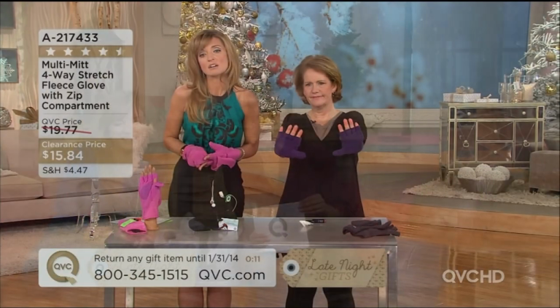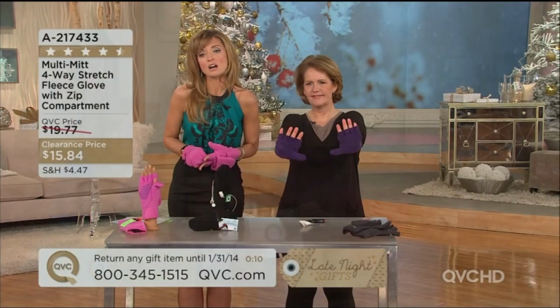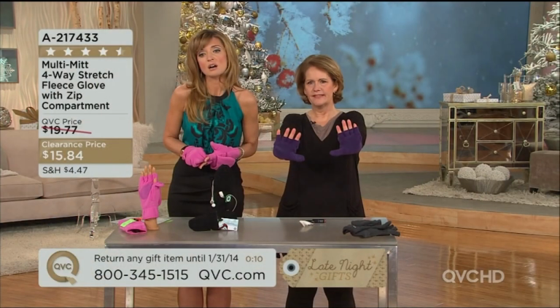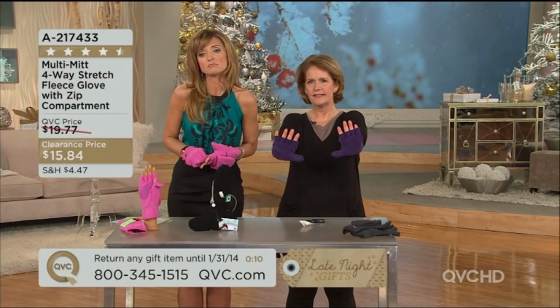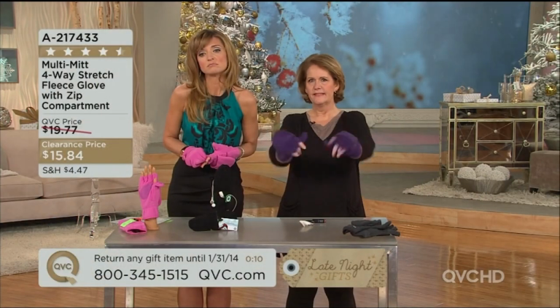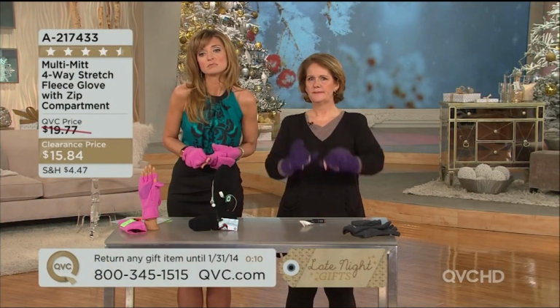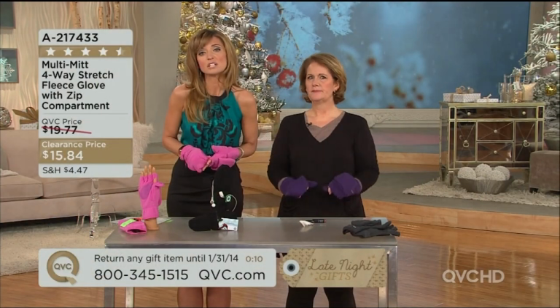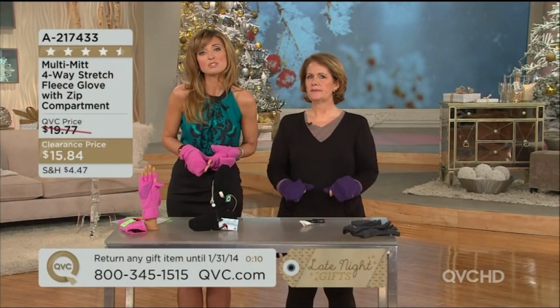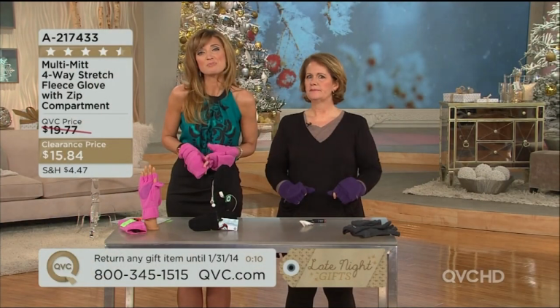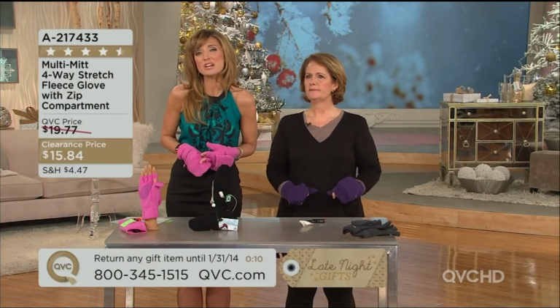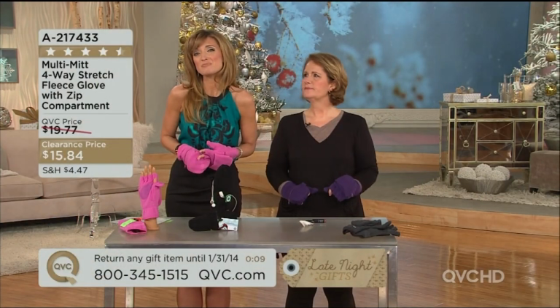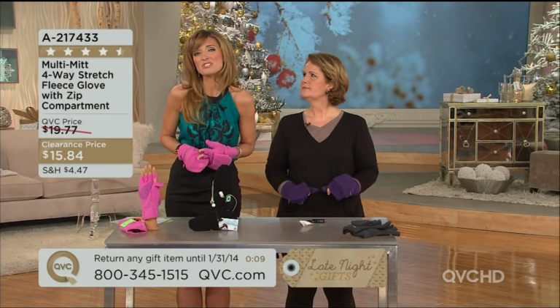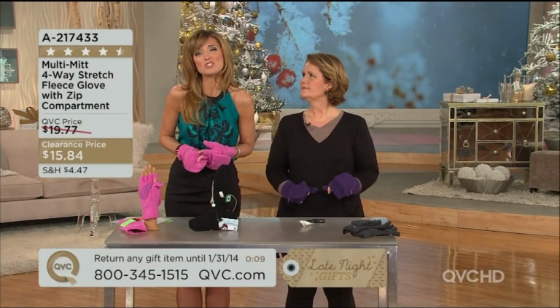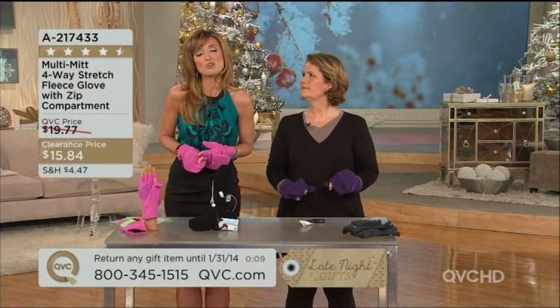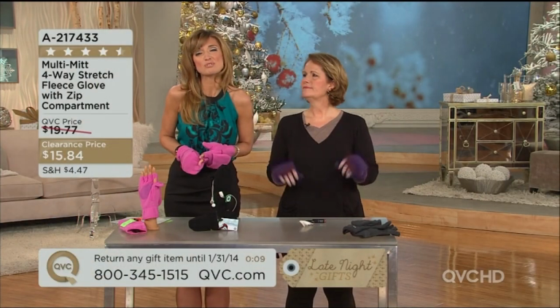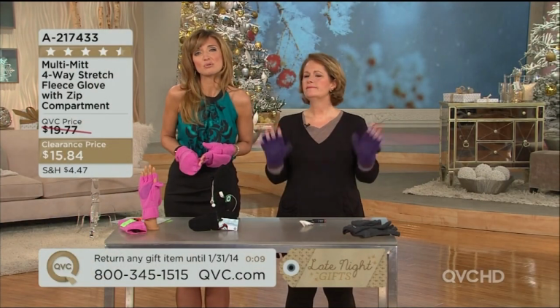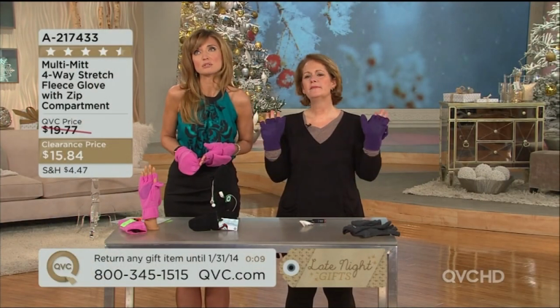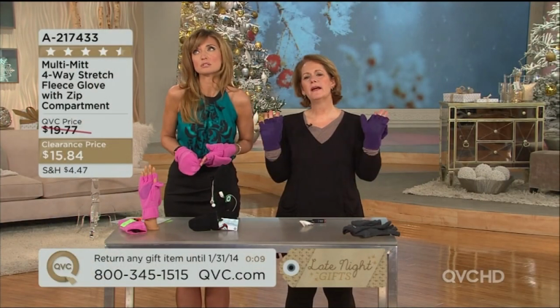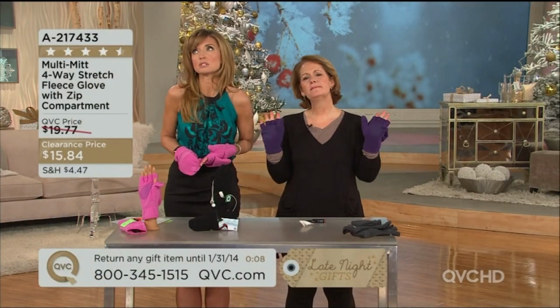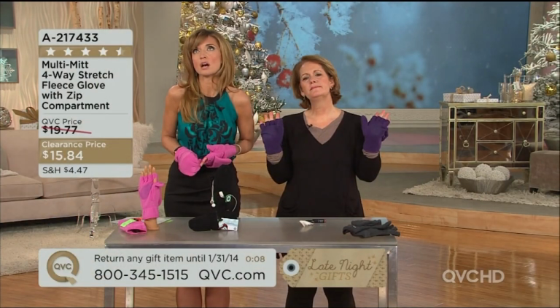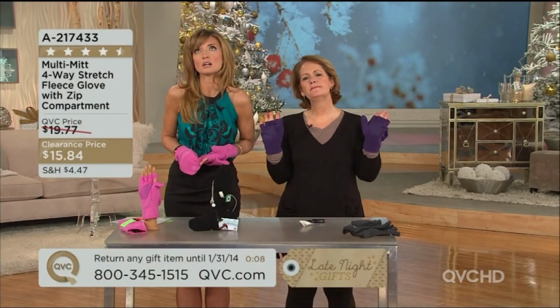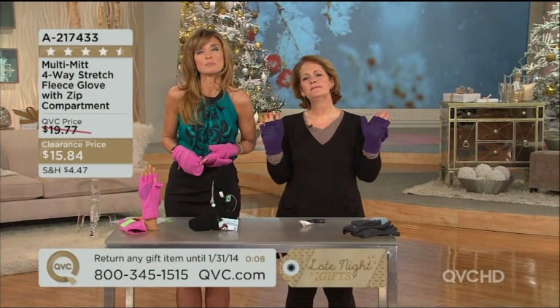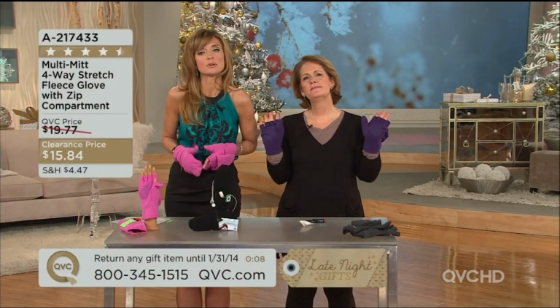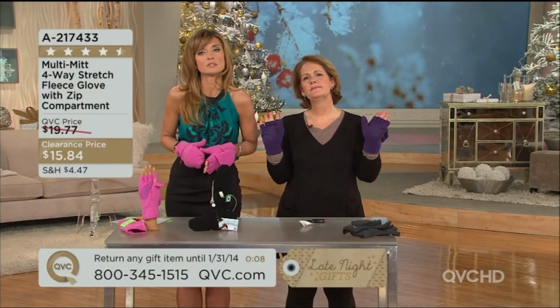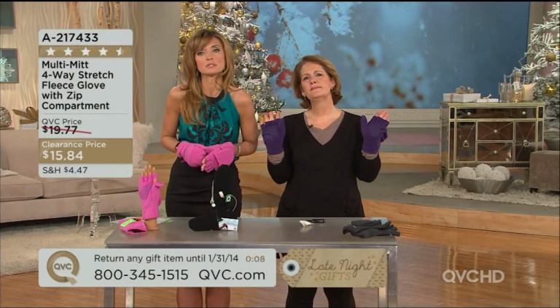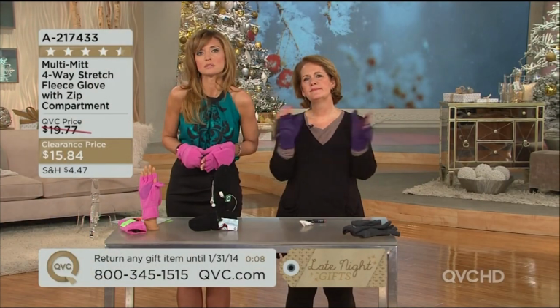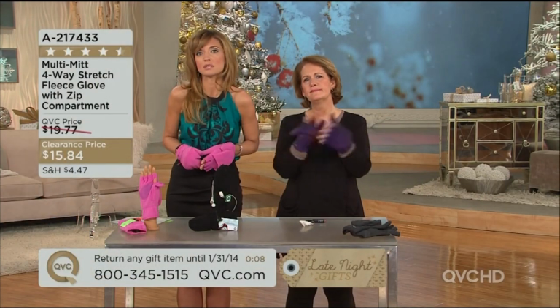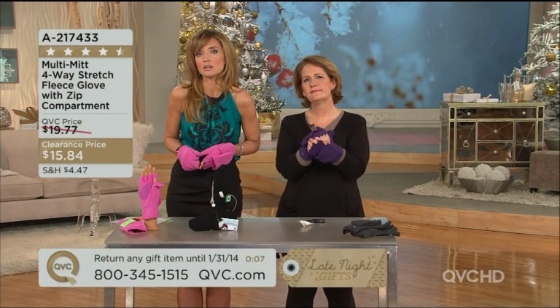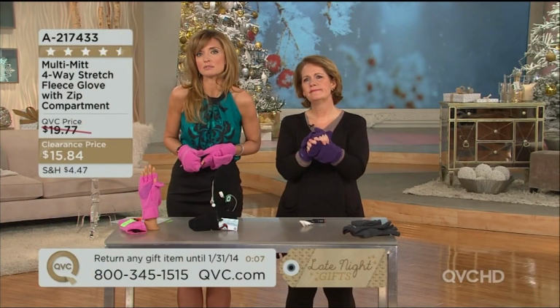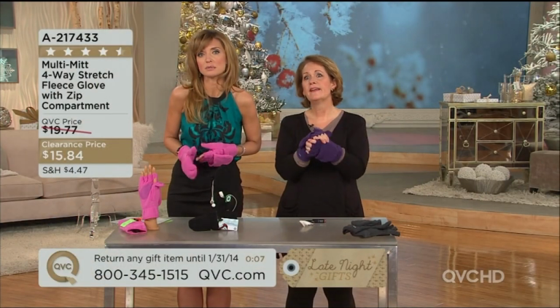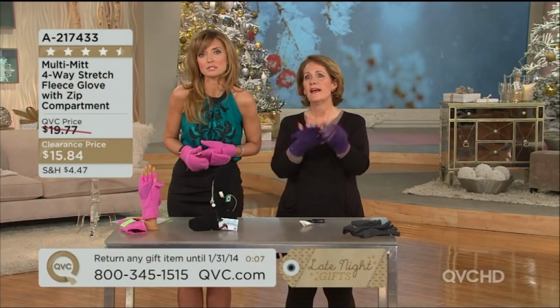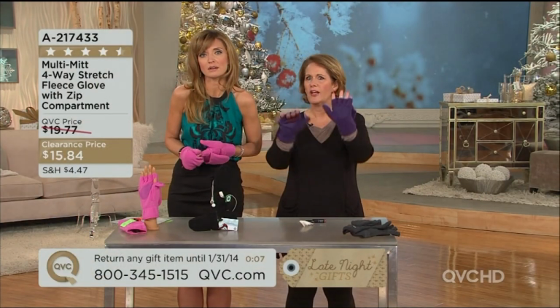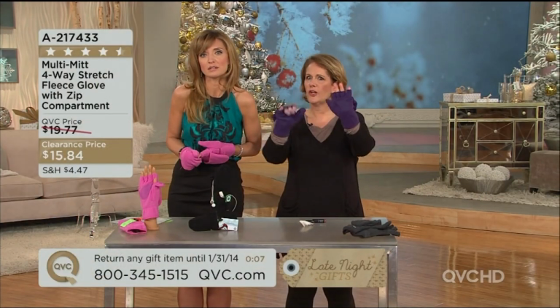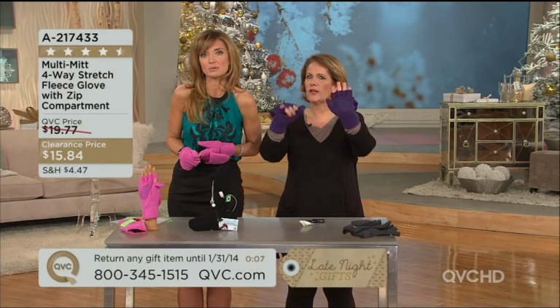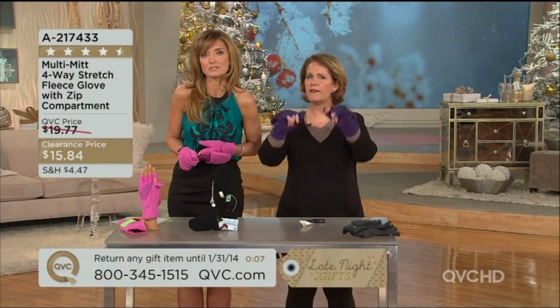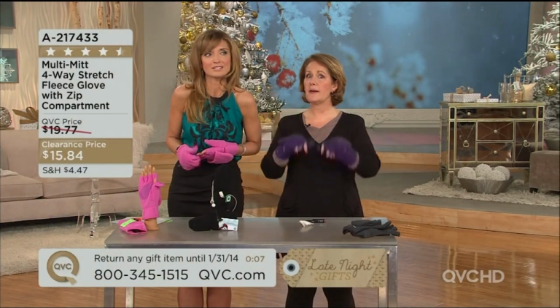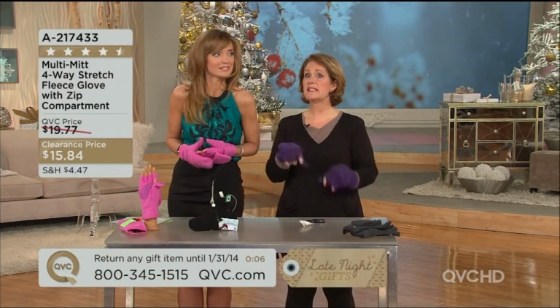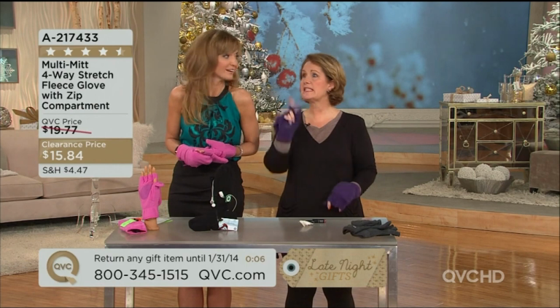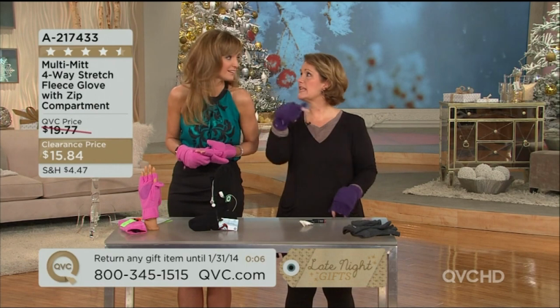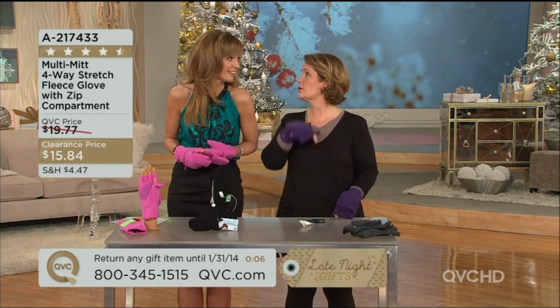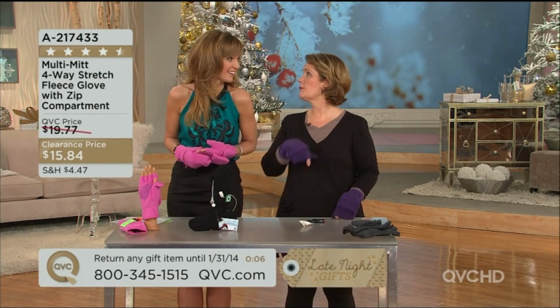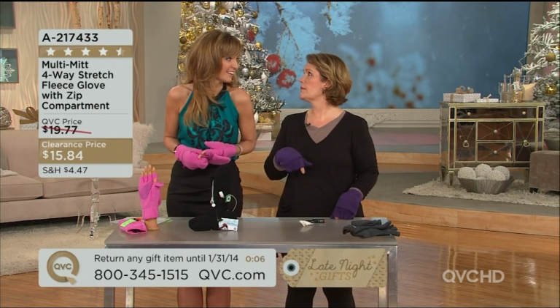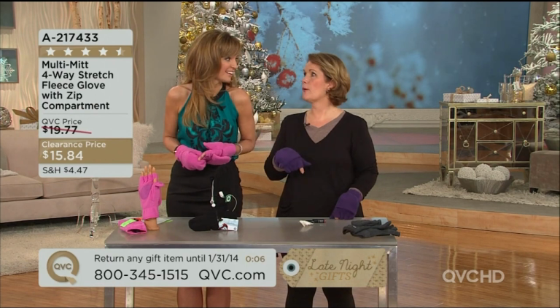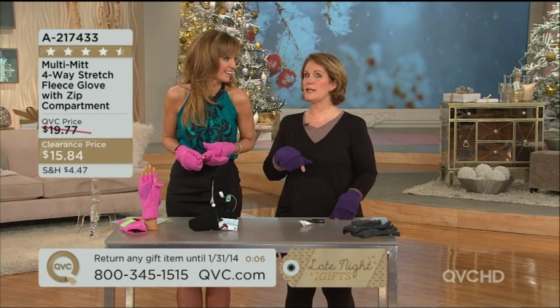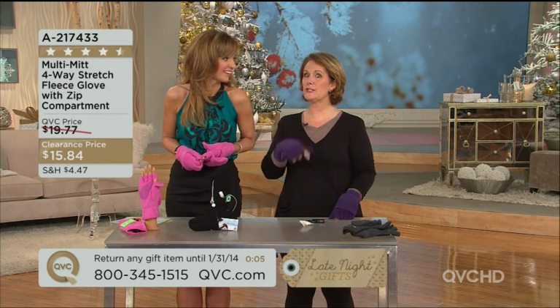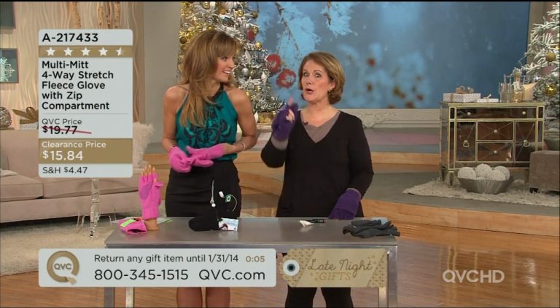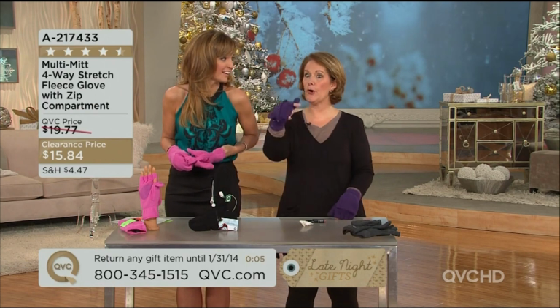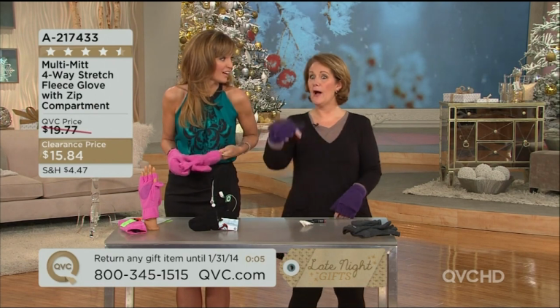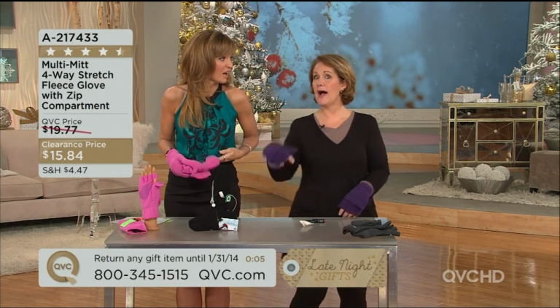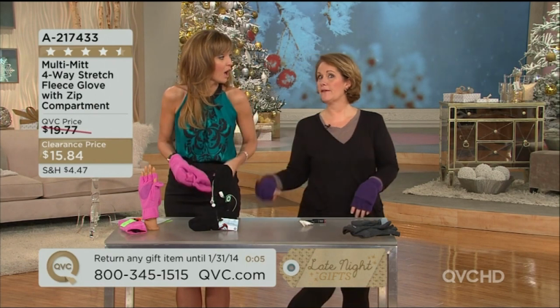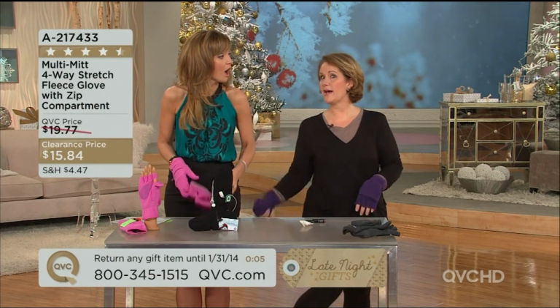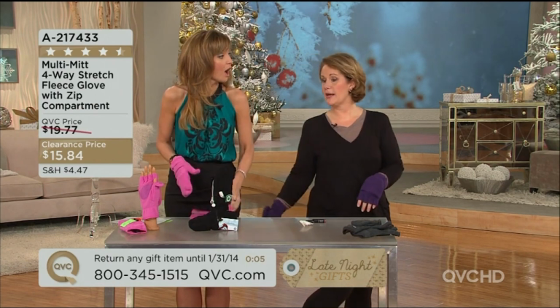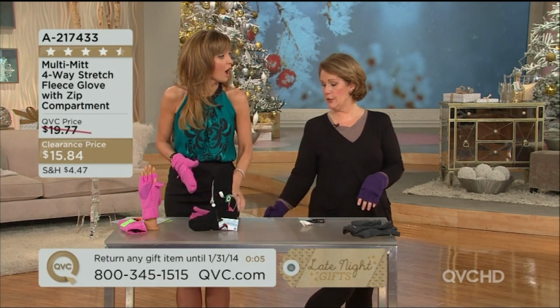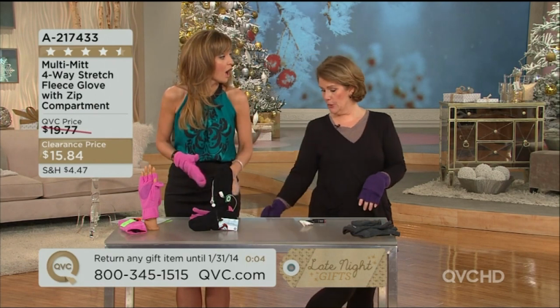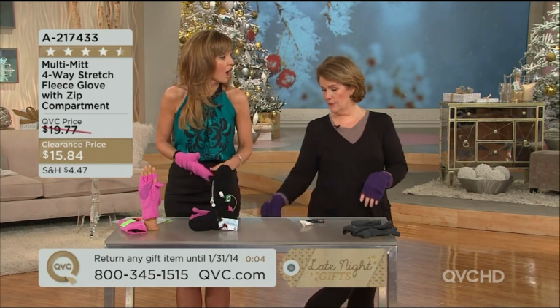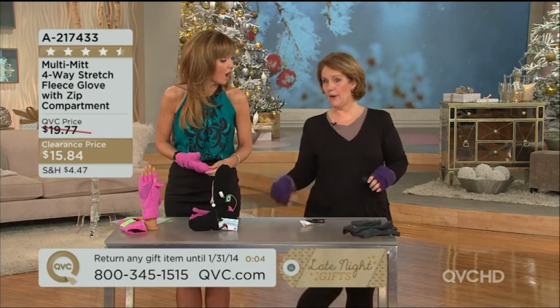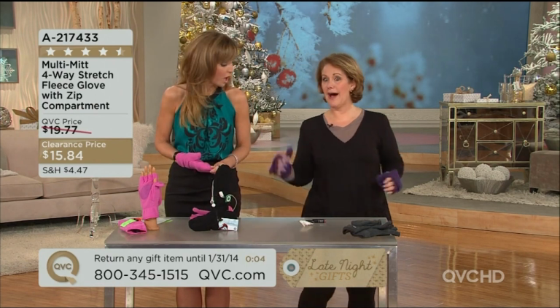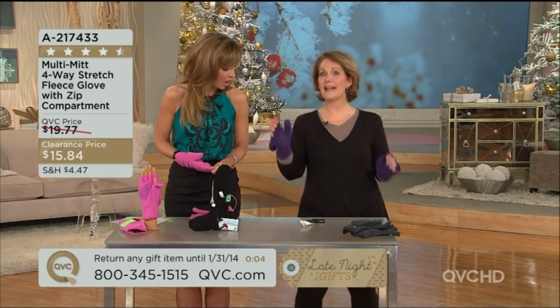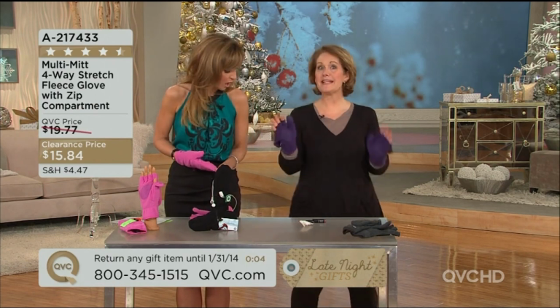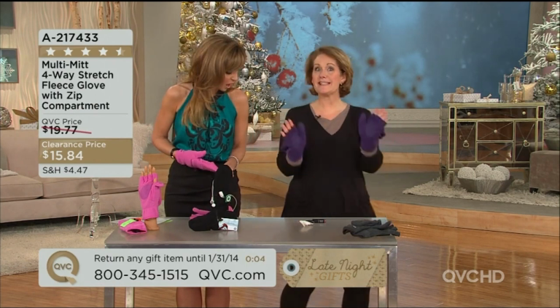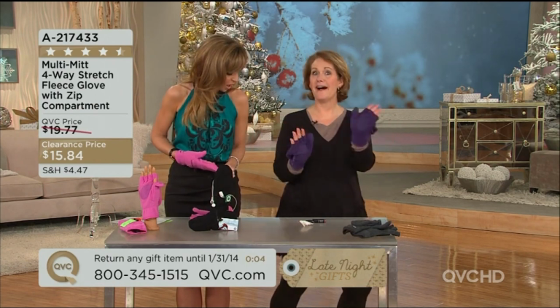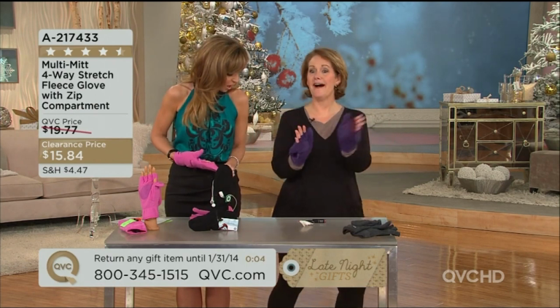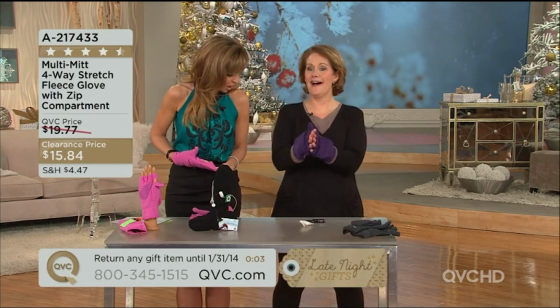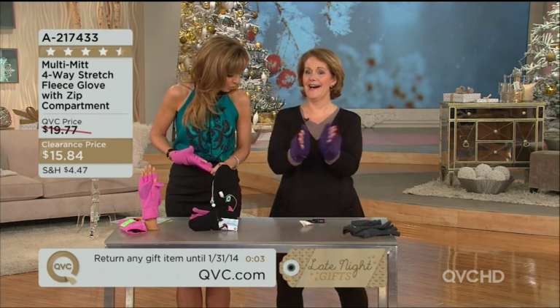RQVC.com. Clearance price means no reorder — stock up on this and save. You'll love it. Stay tuned for the morning show. I've got a new product done.